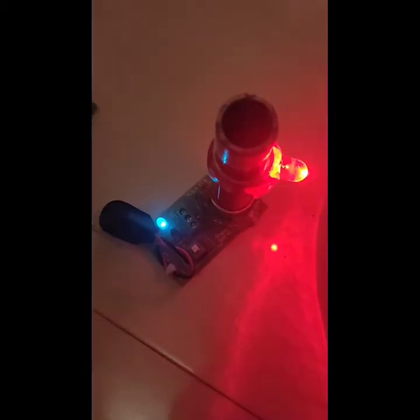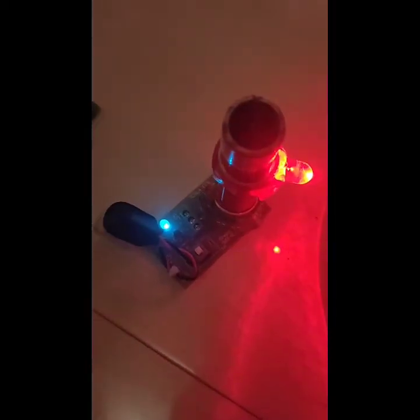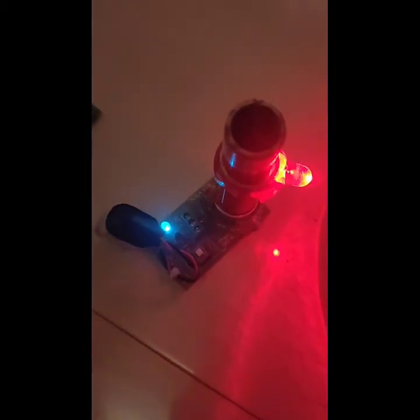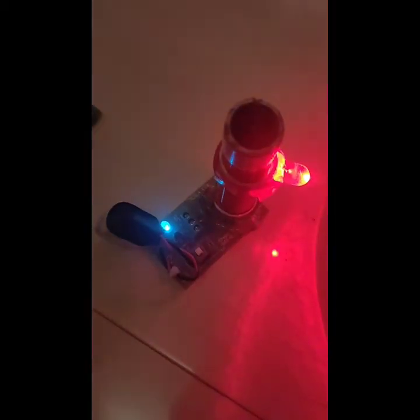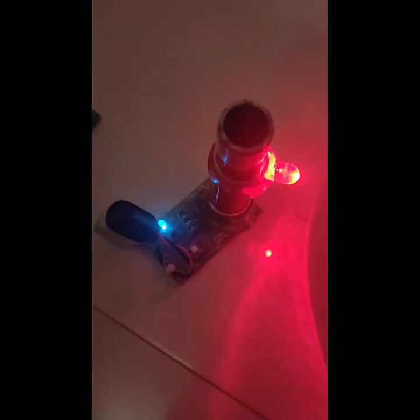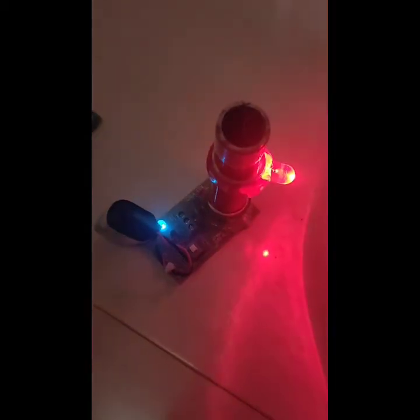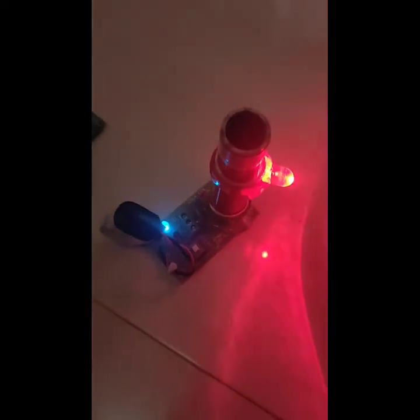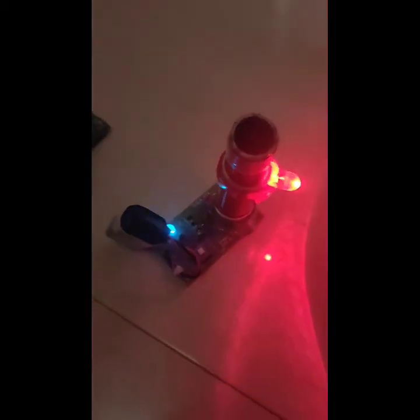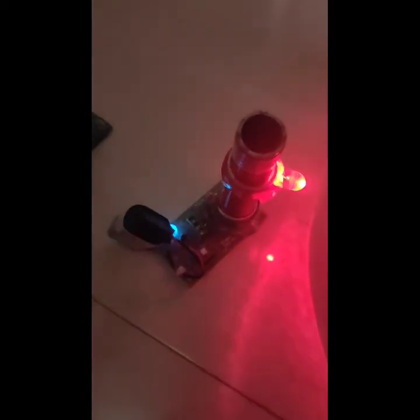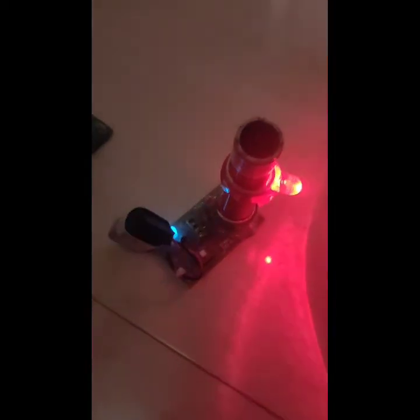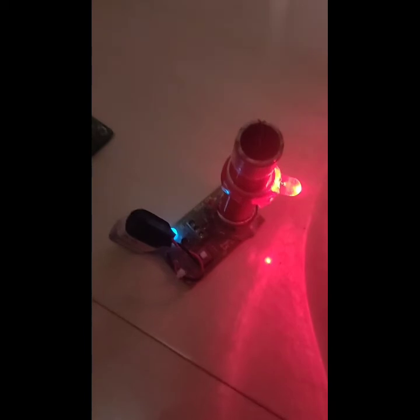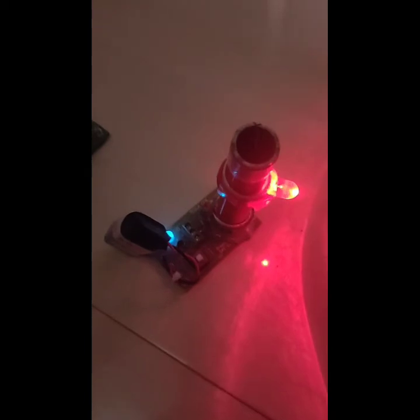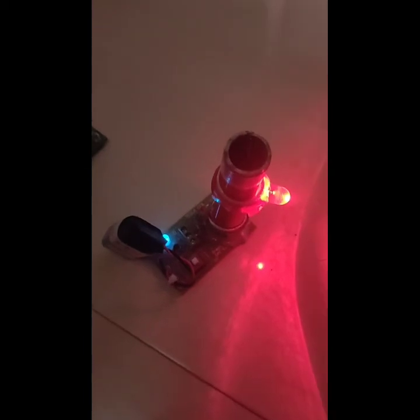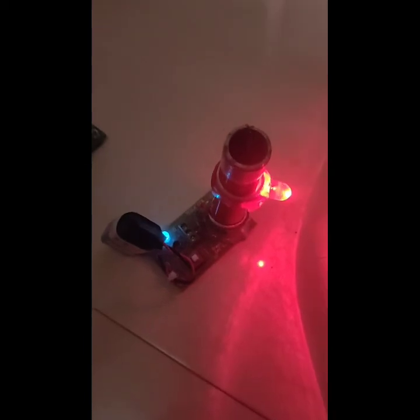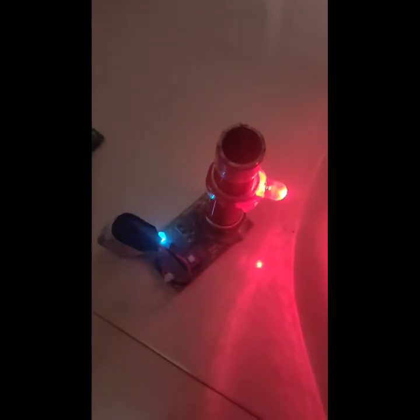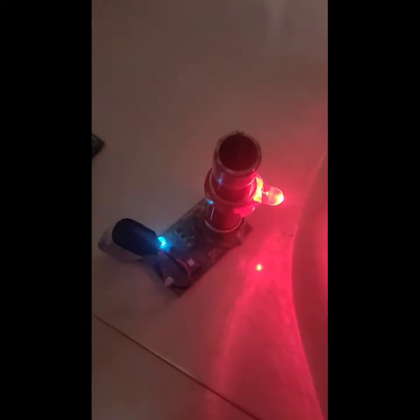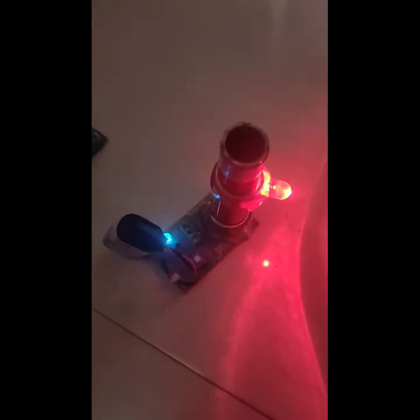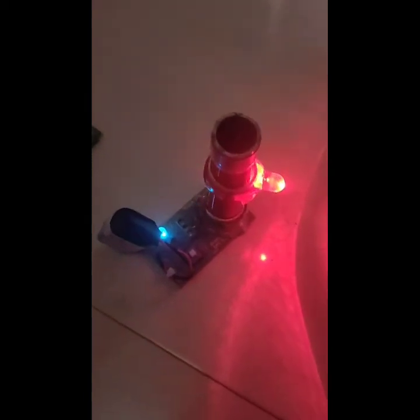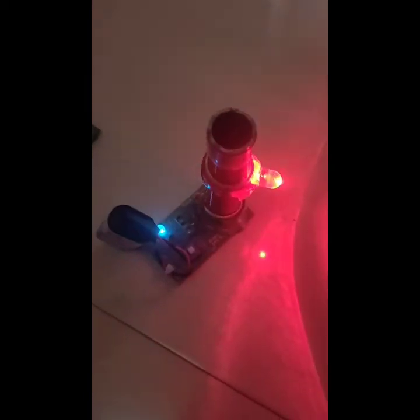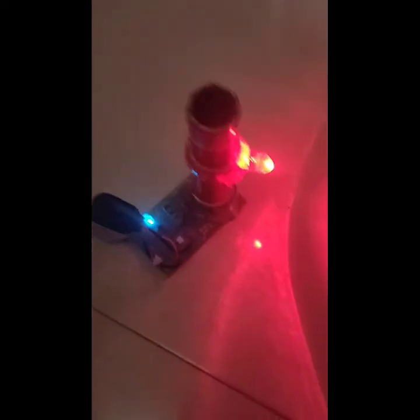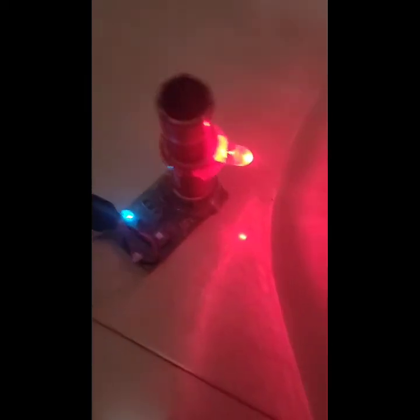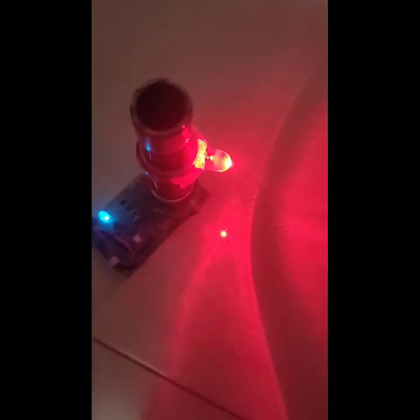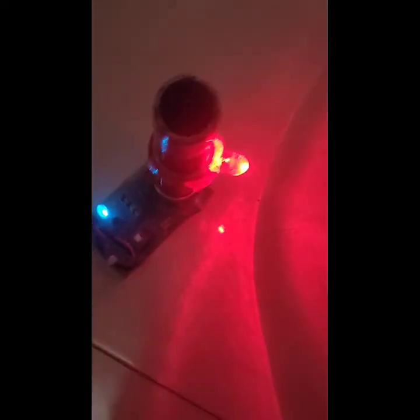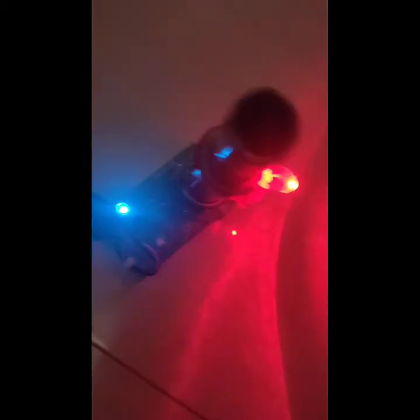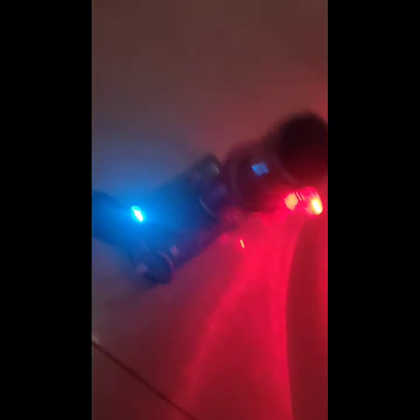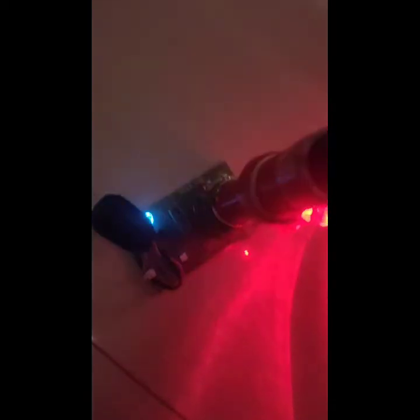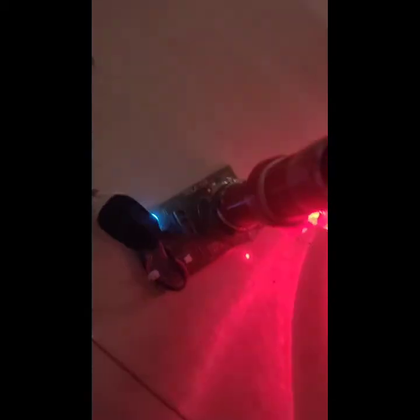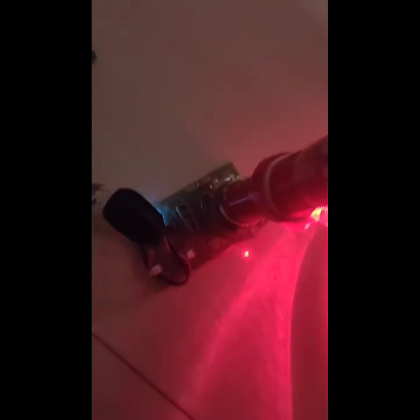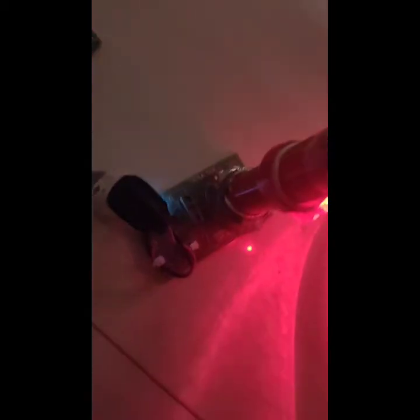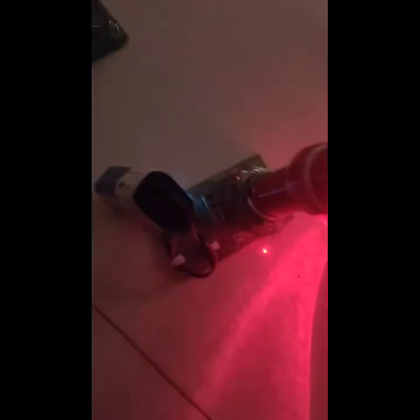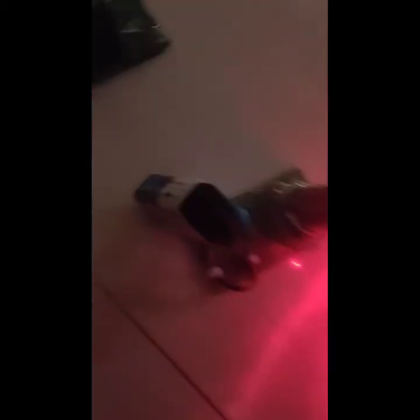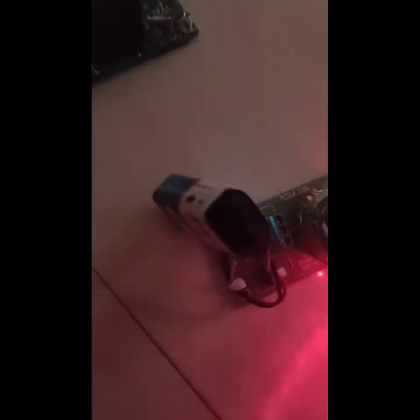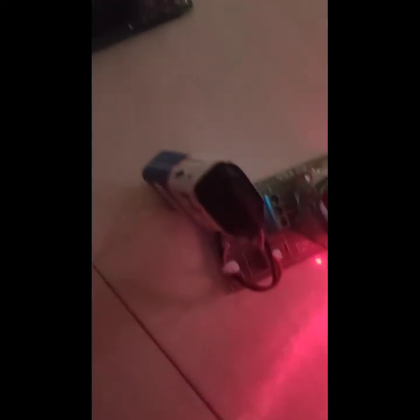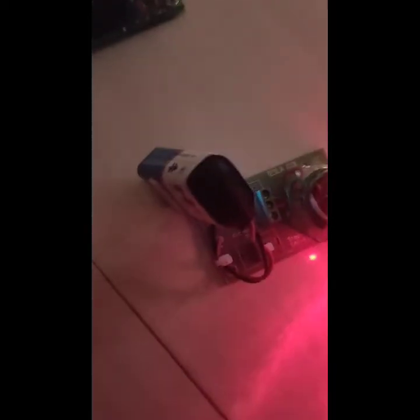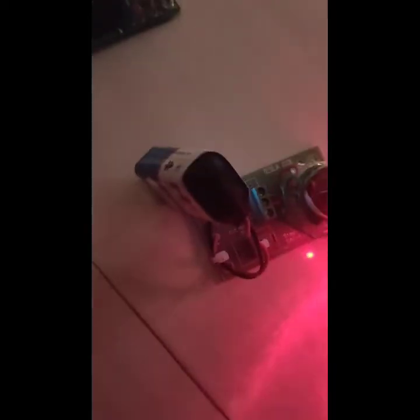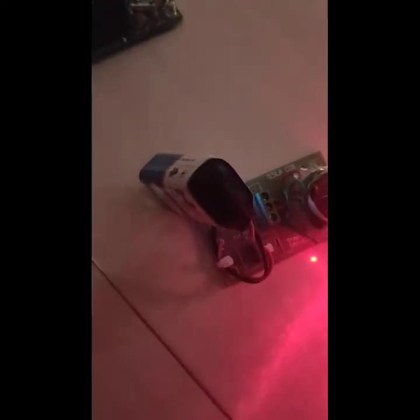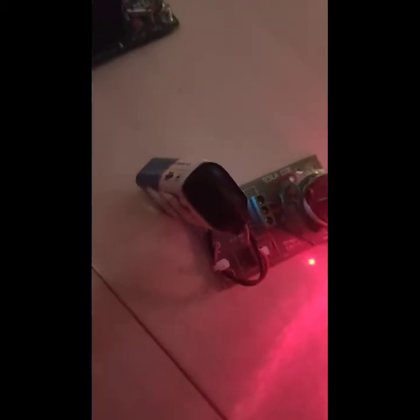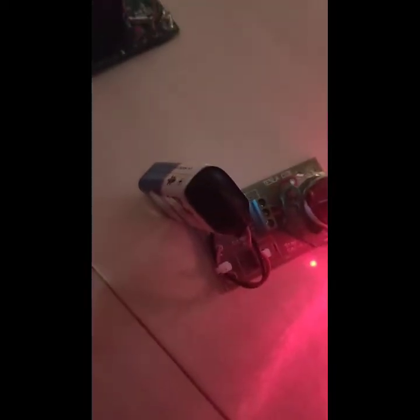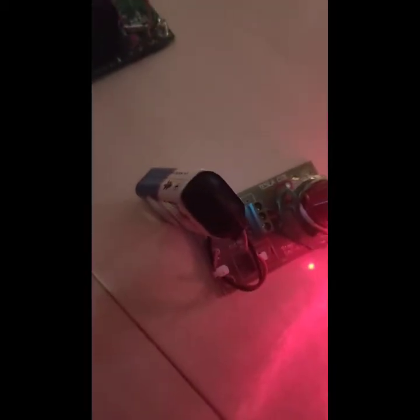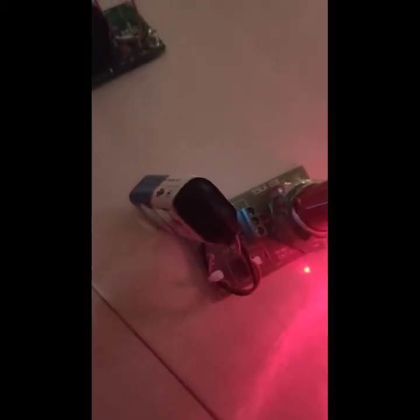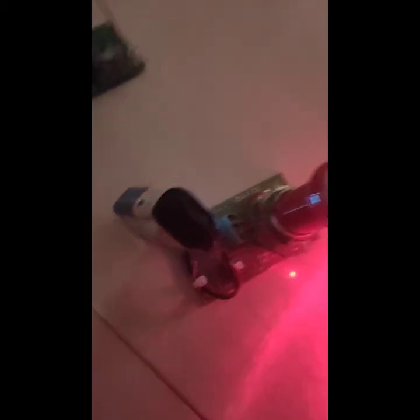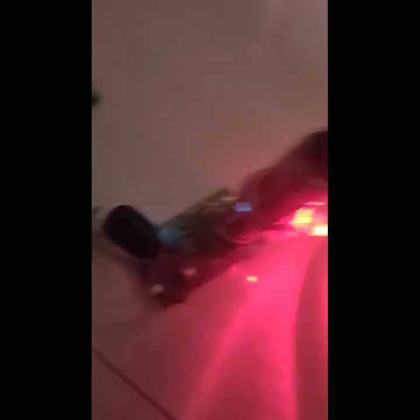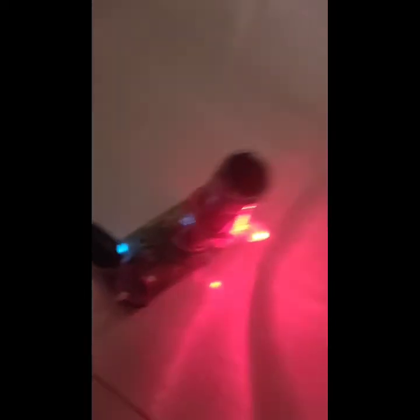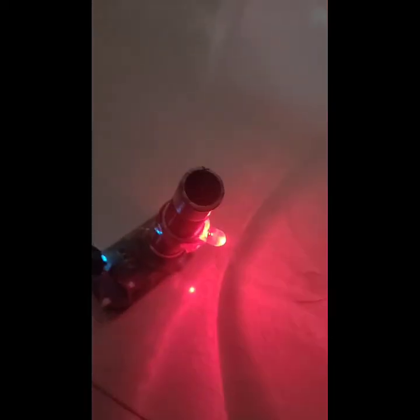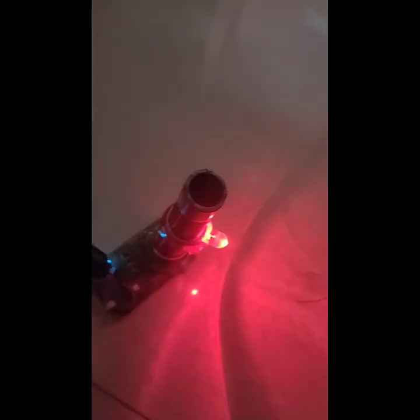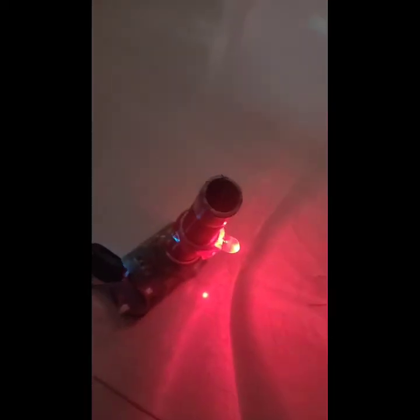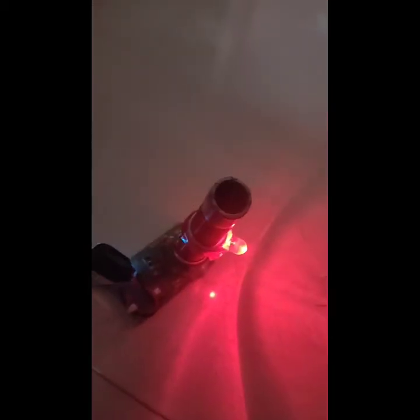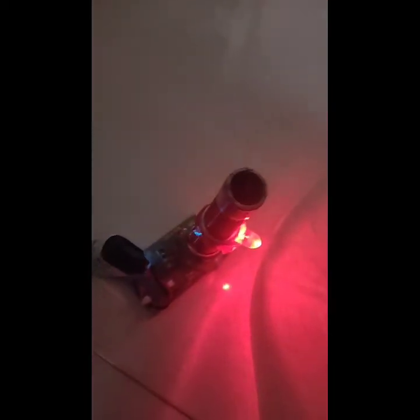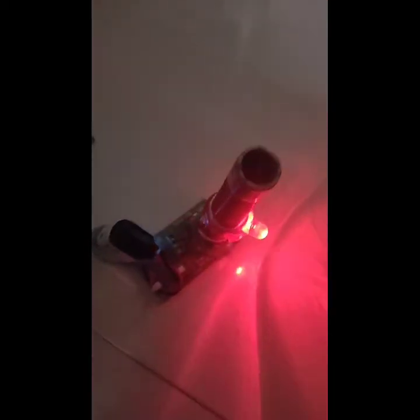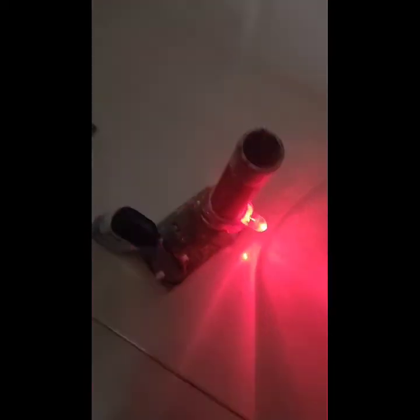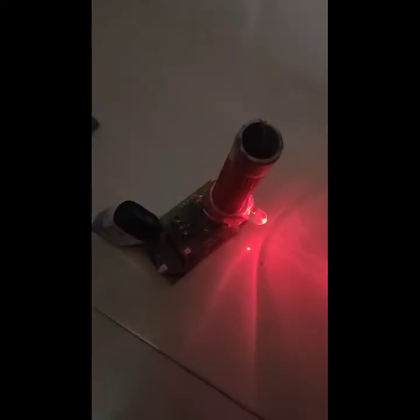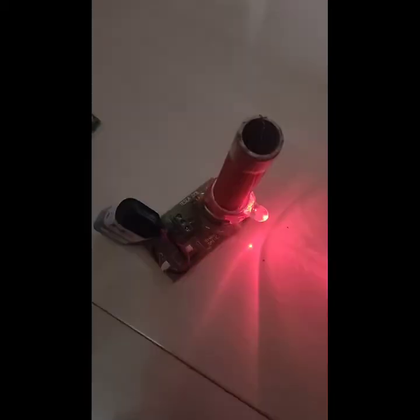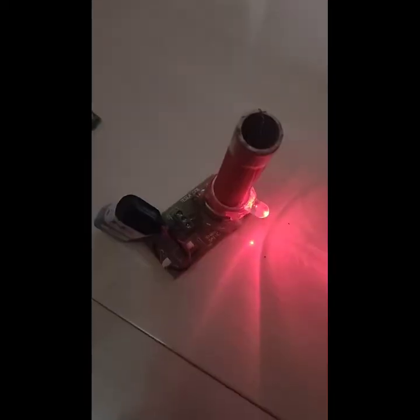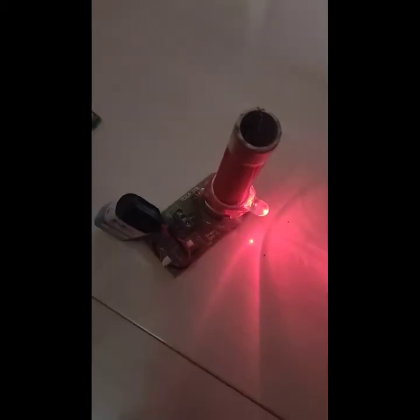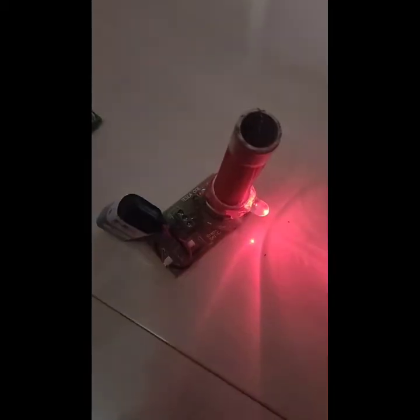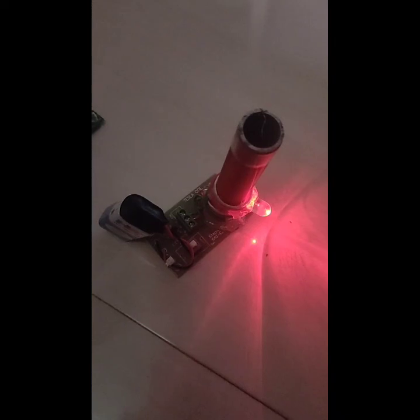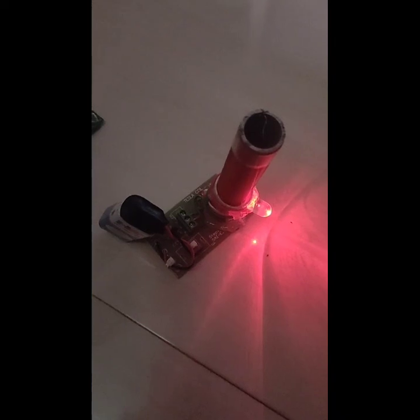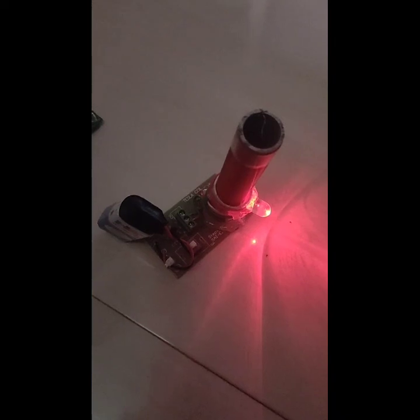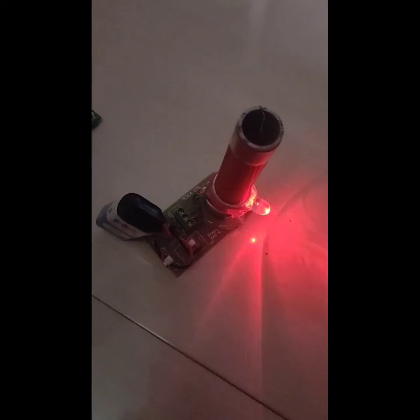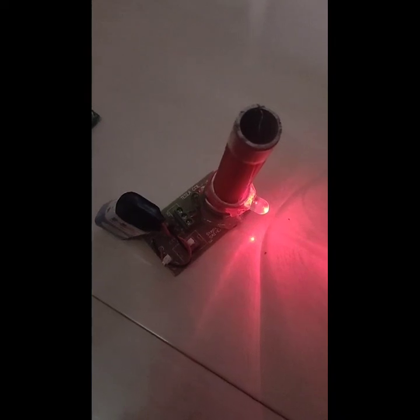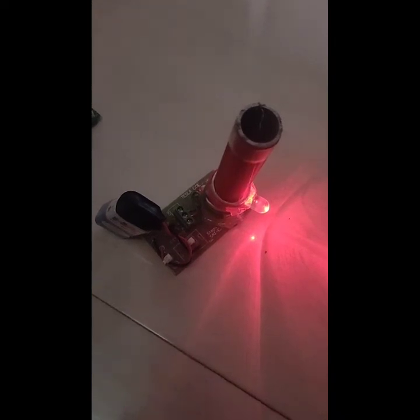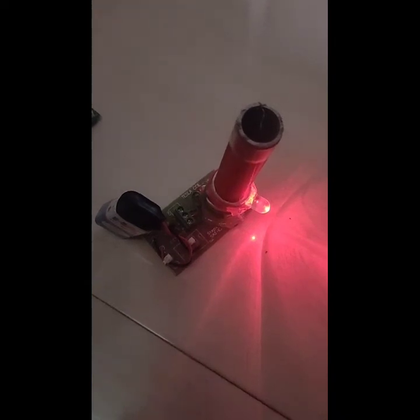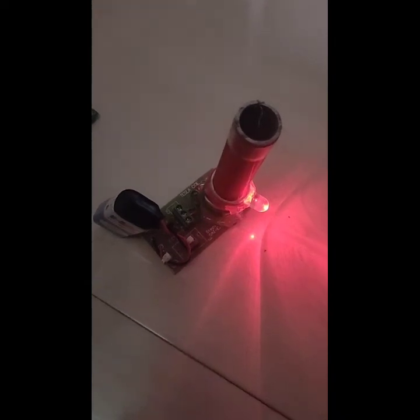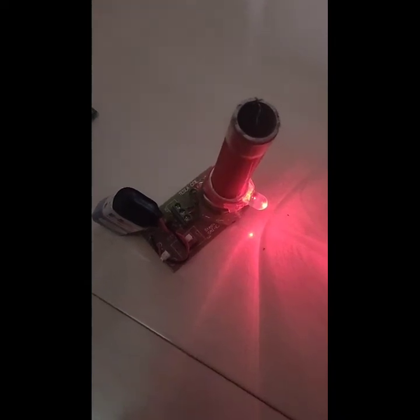So this is it — a Tesla coil. I just modified it with a 9V battery. Thank you.